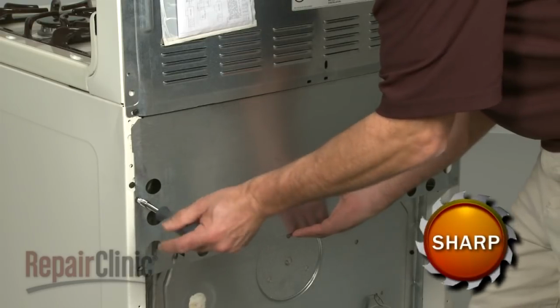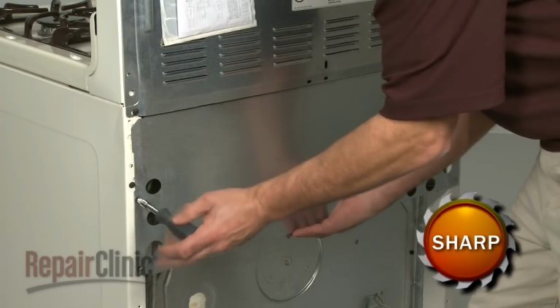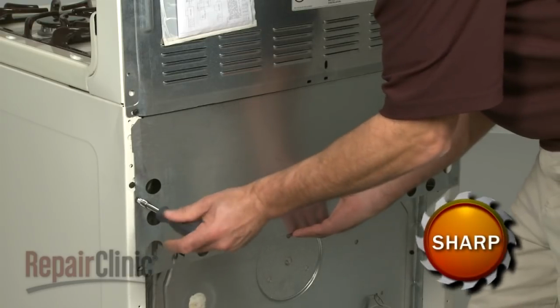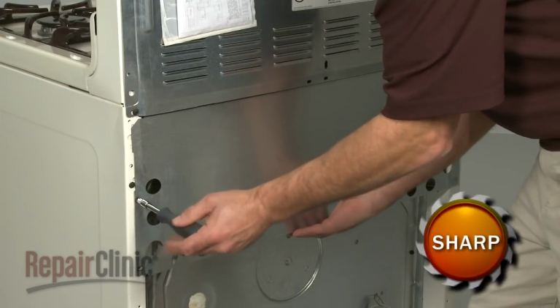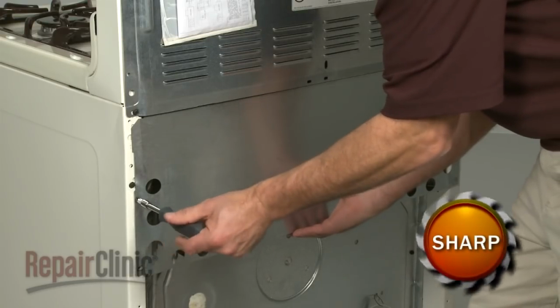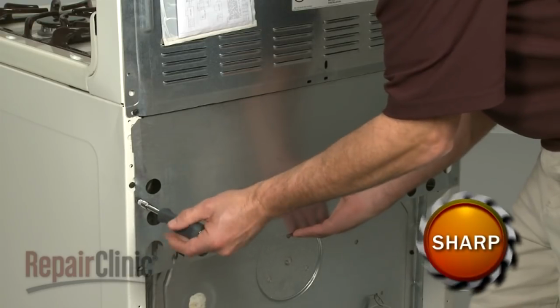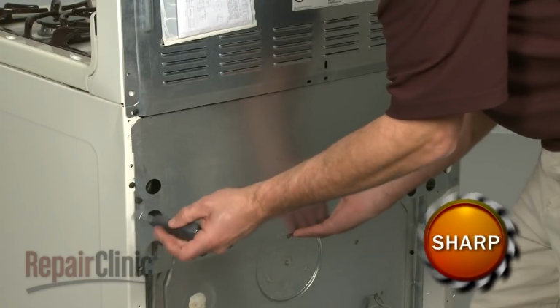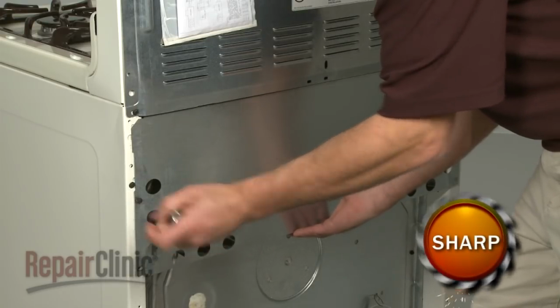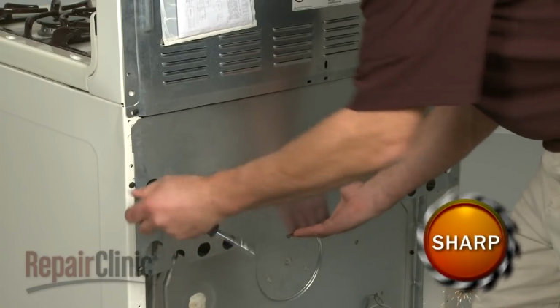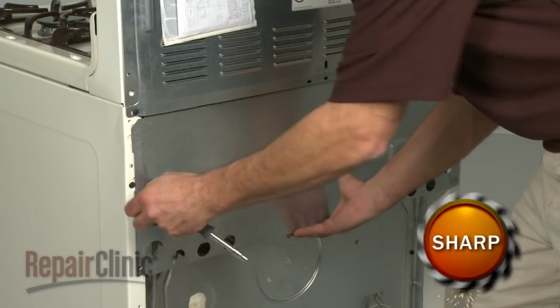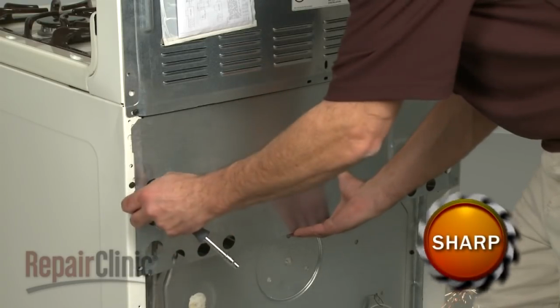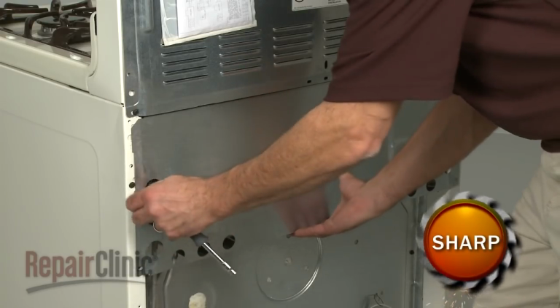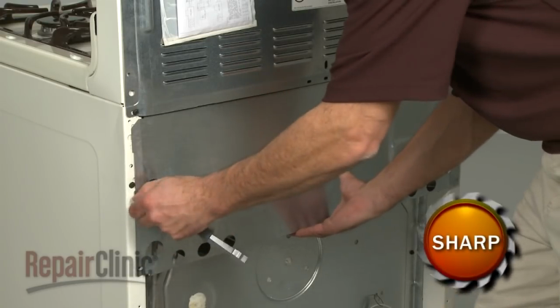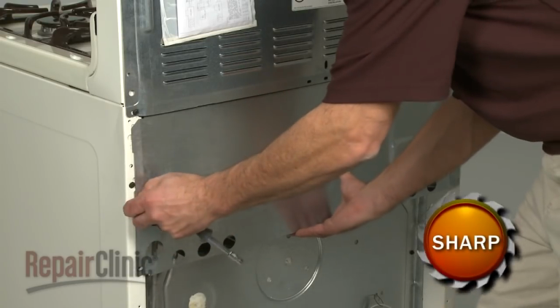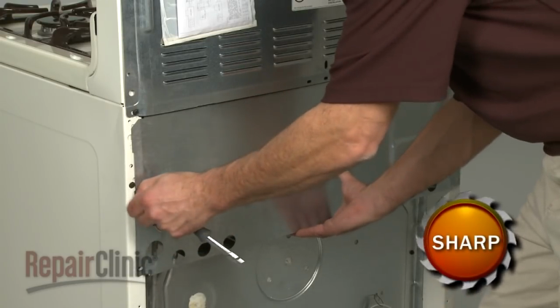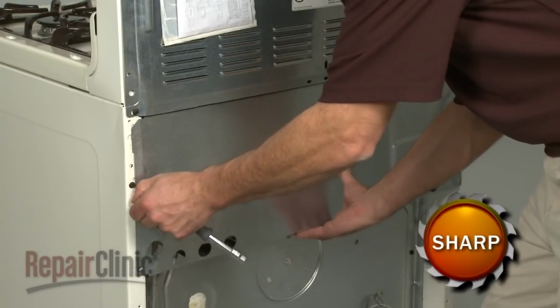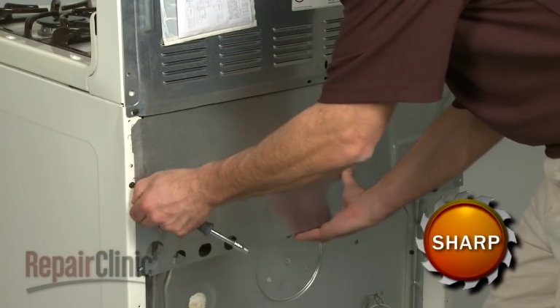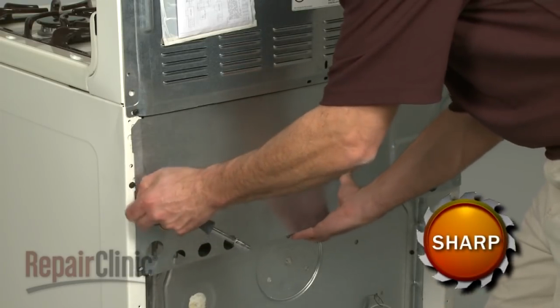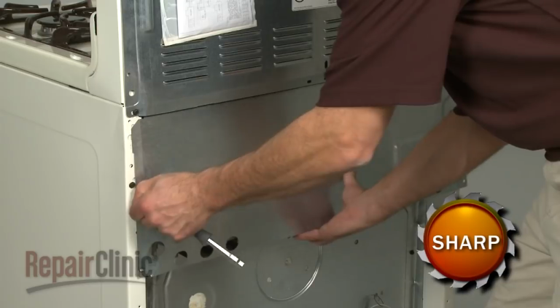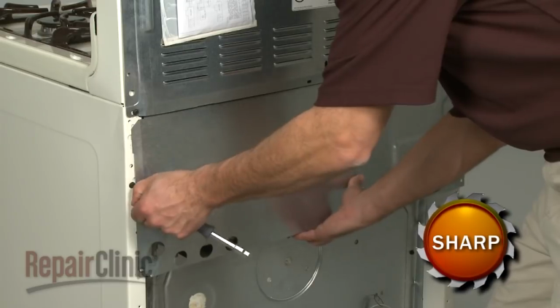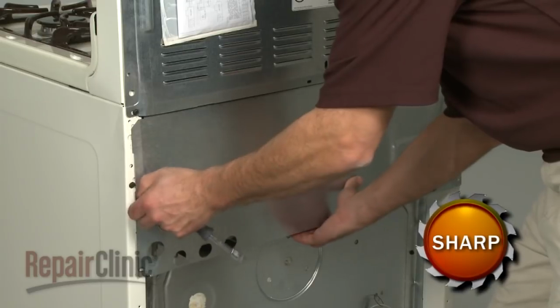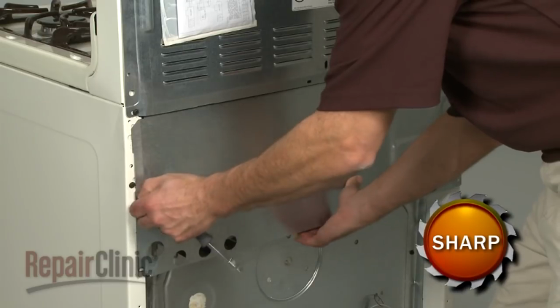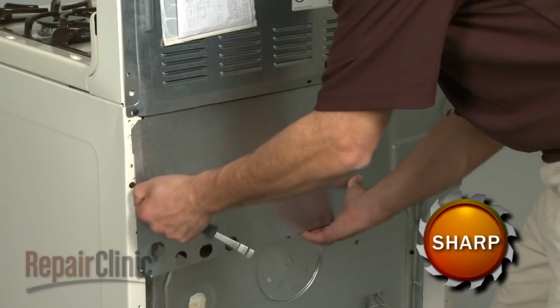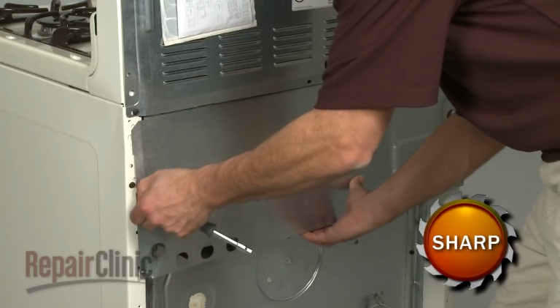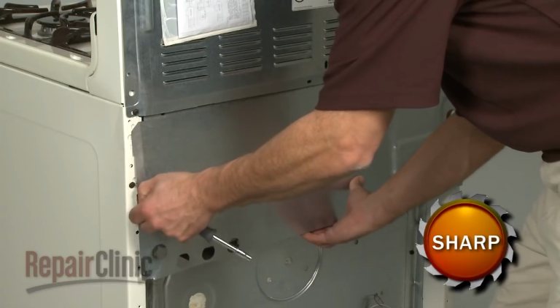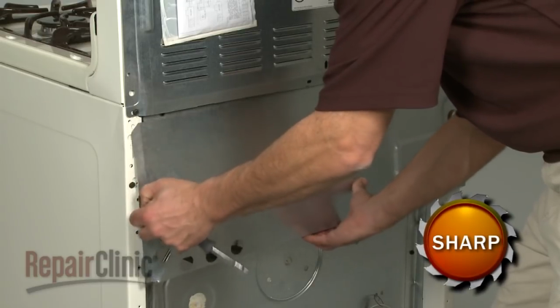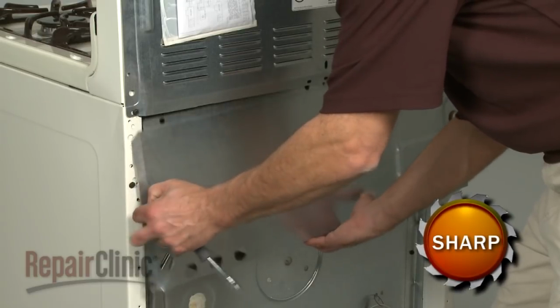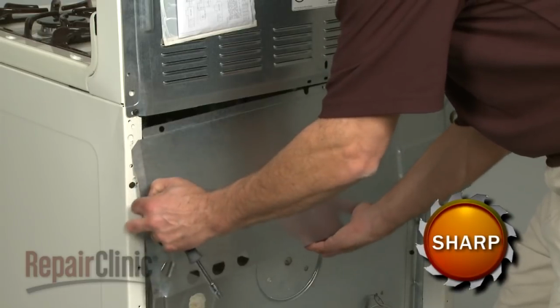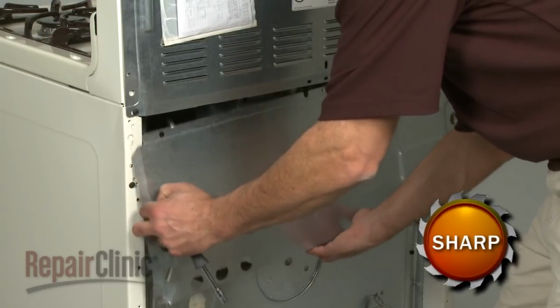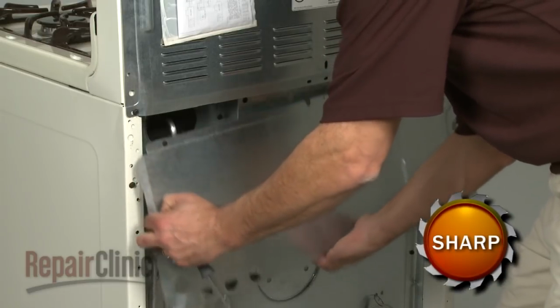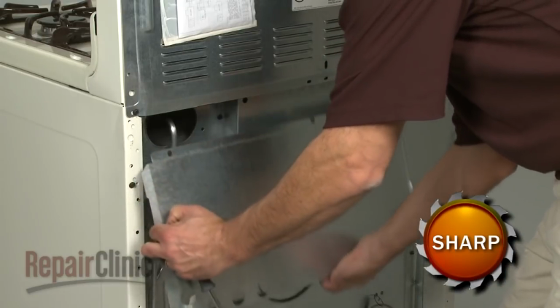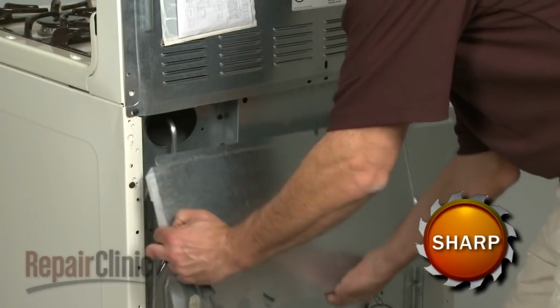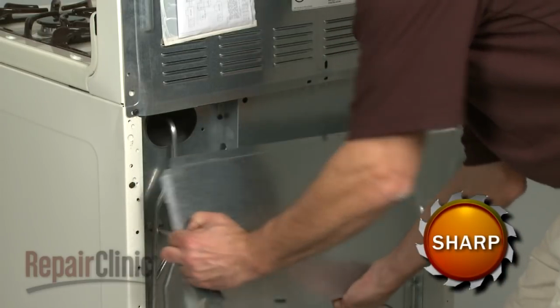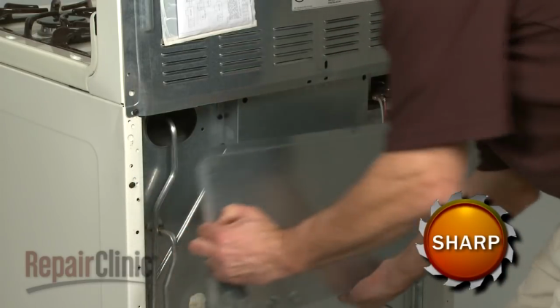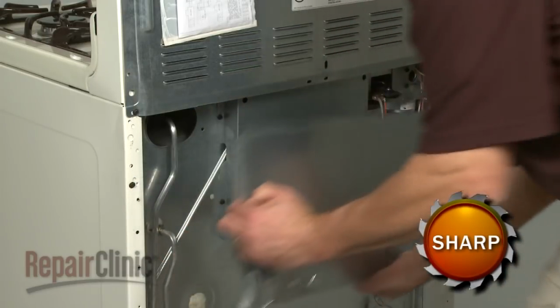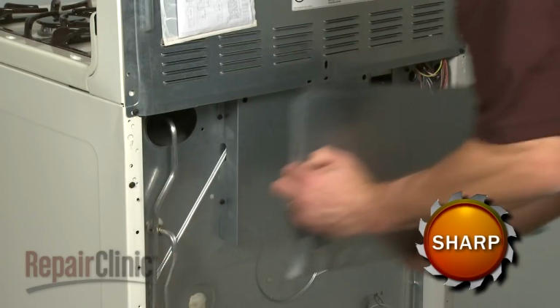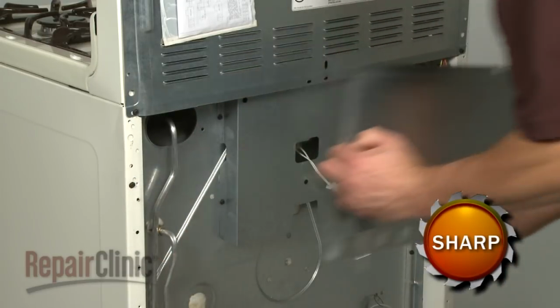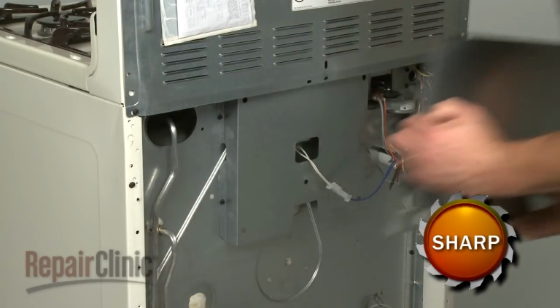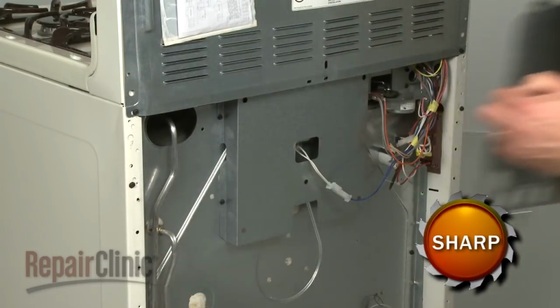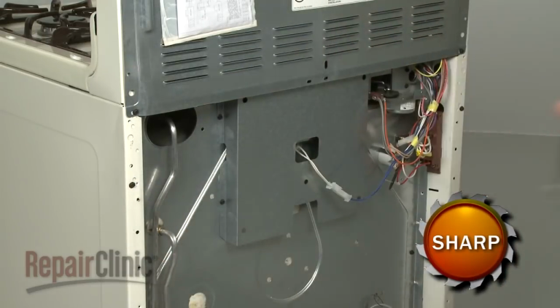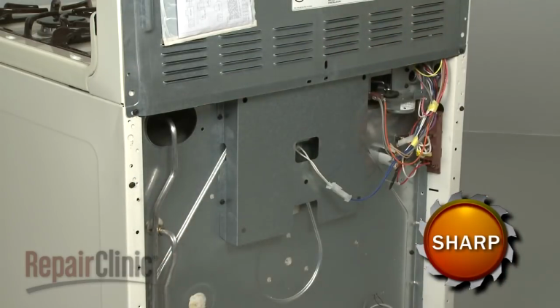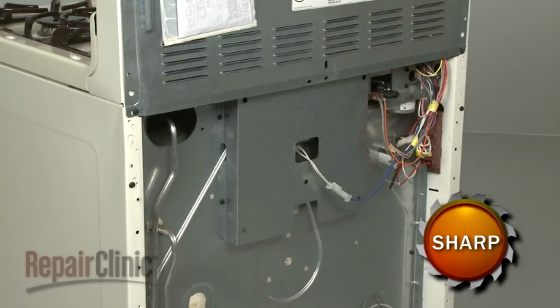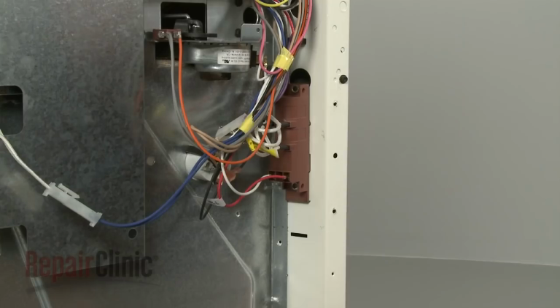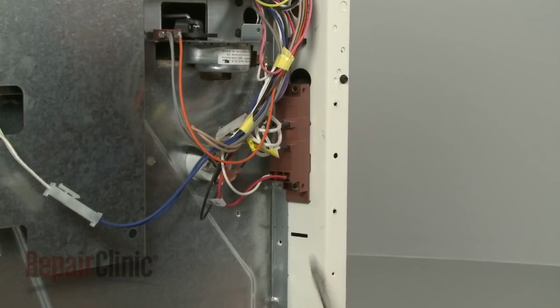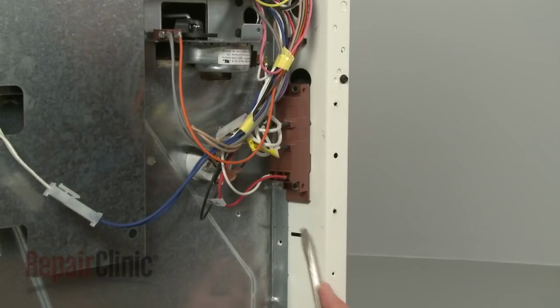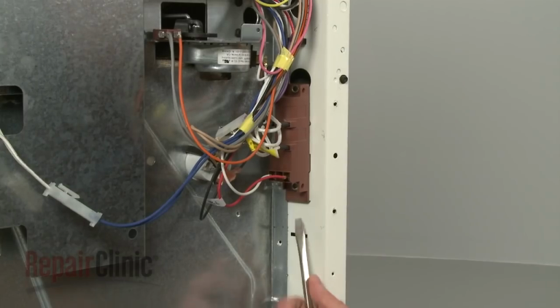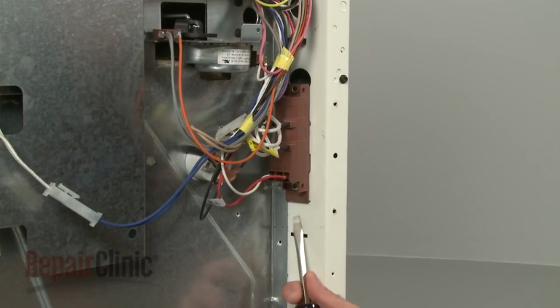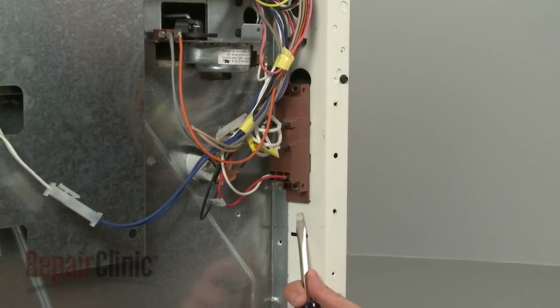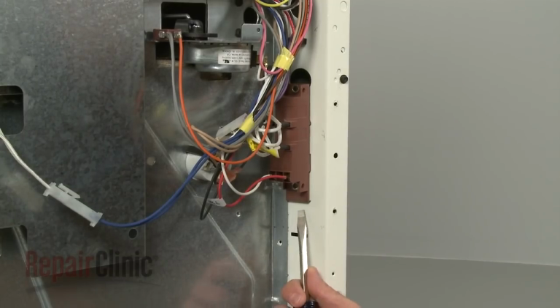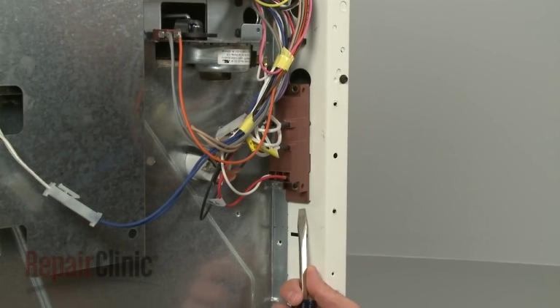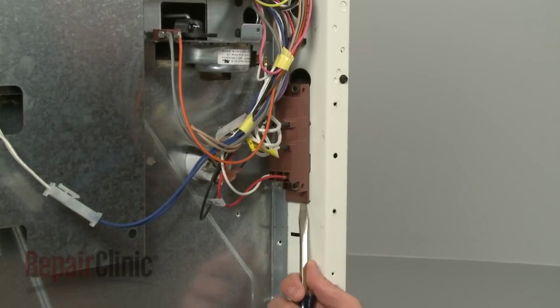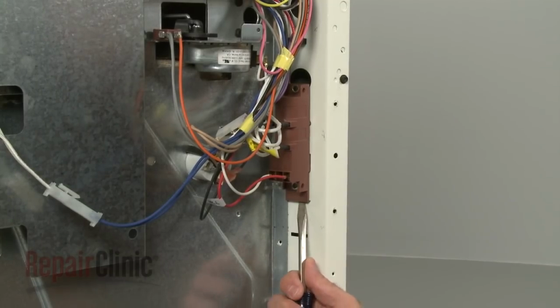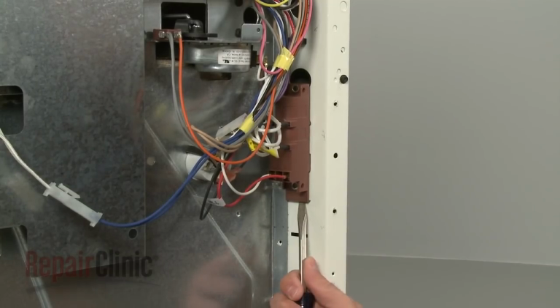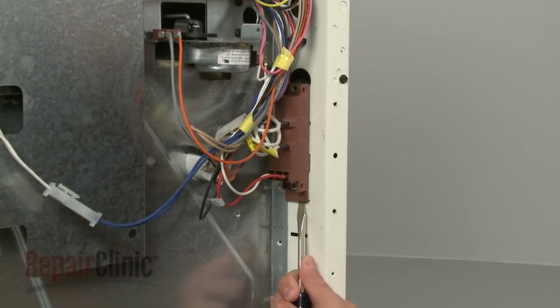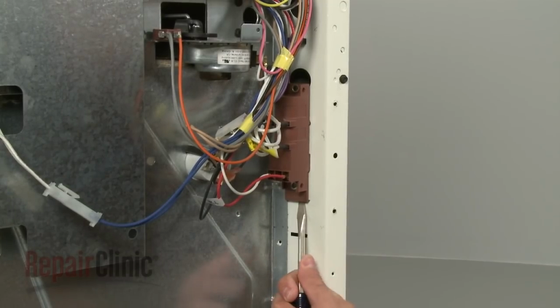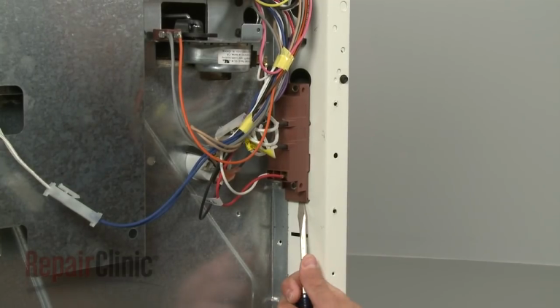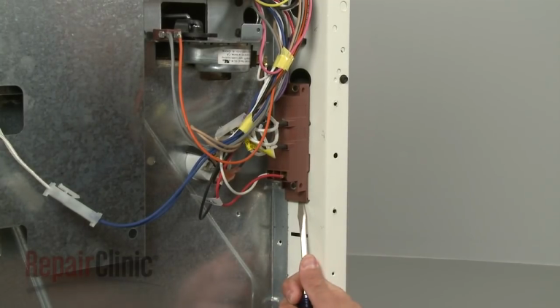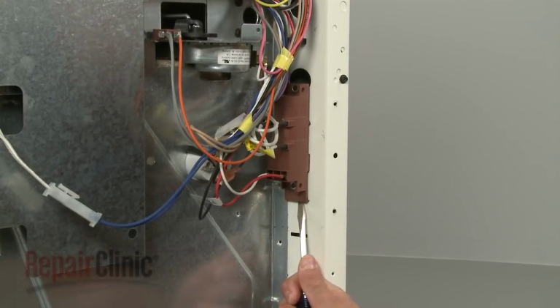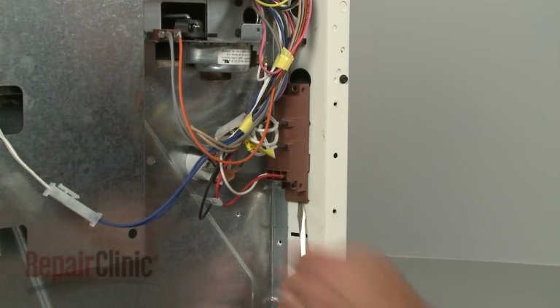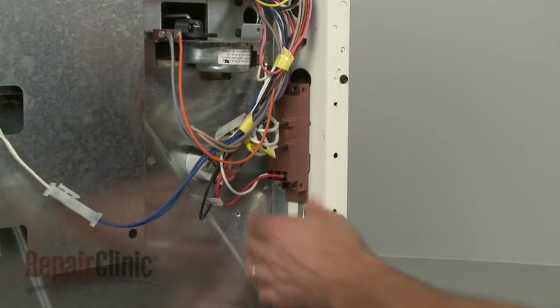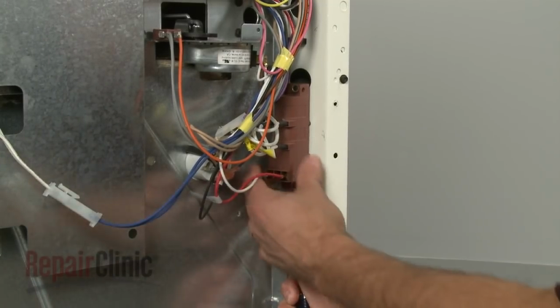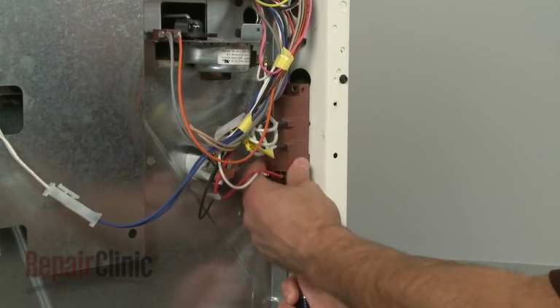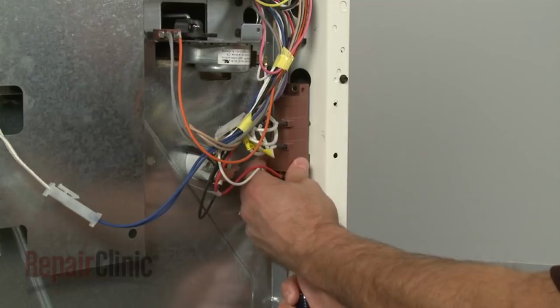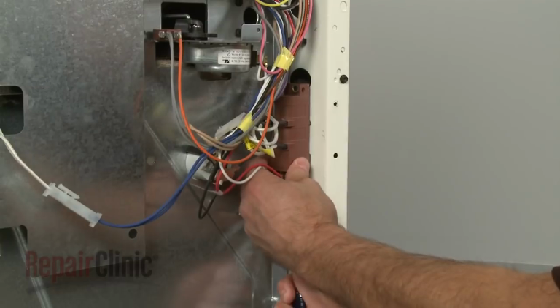Your first step is to remove the lower back panel. Next, detach the old spark module.